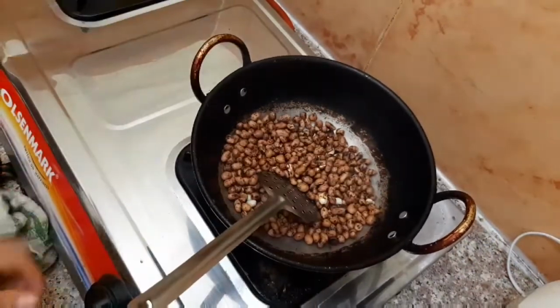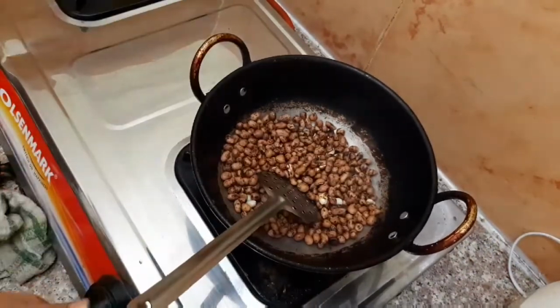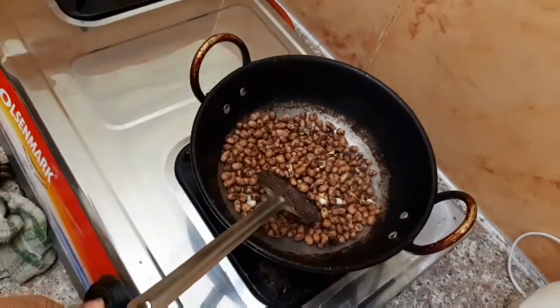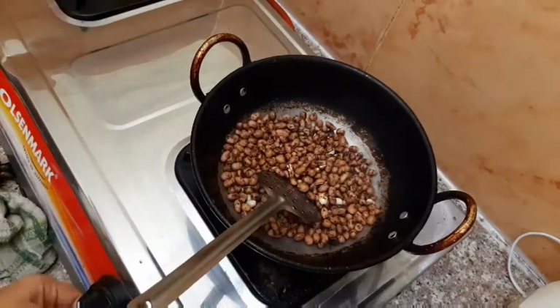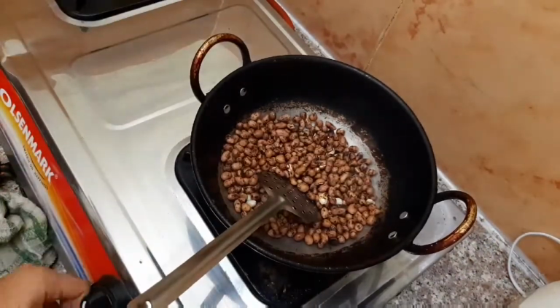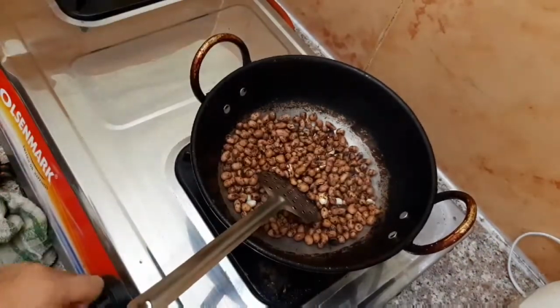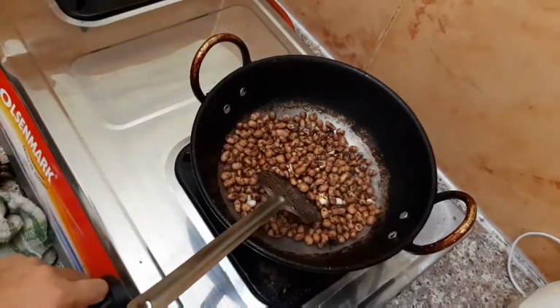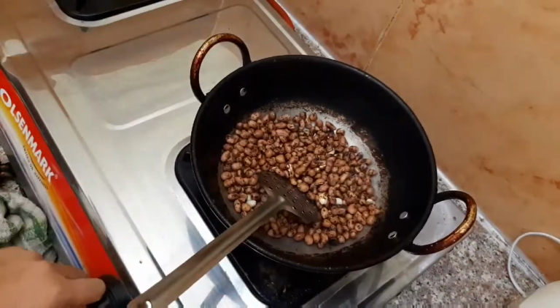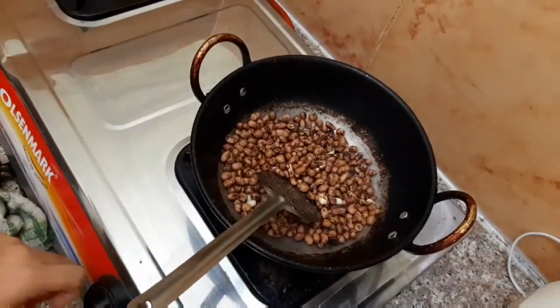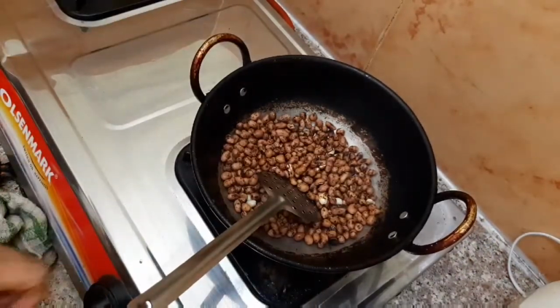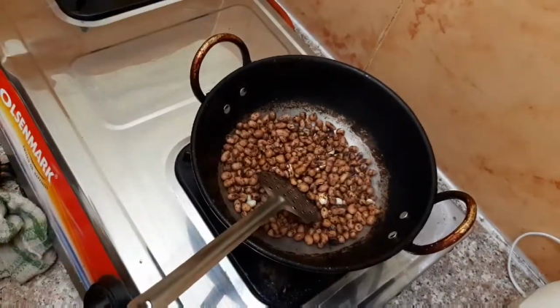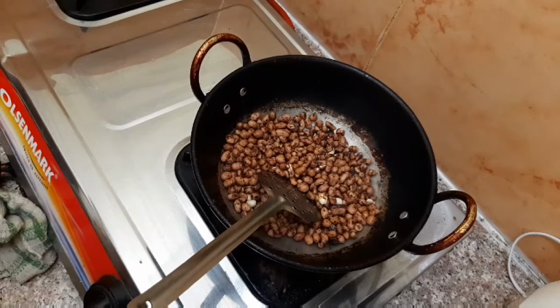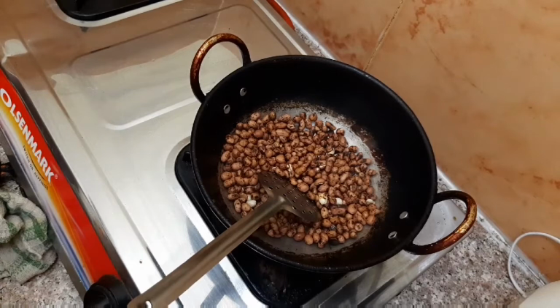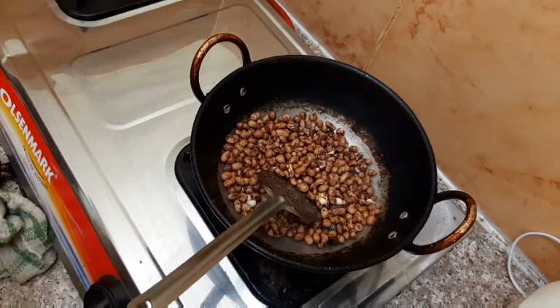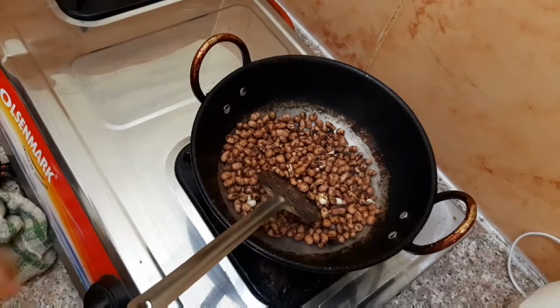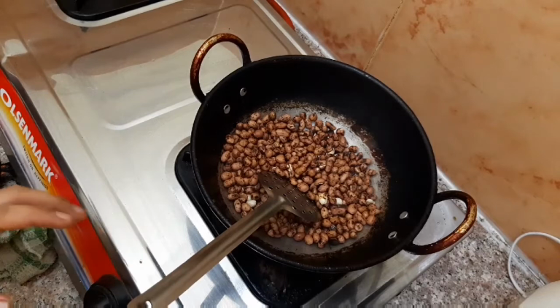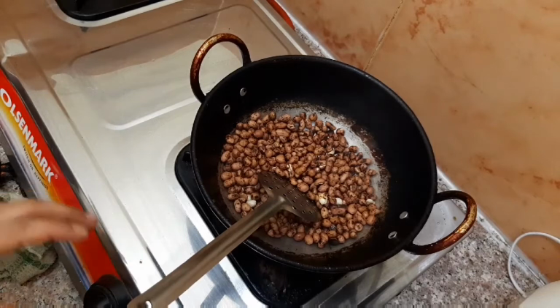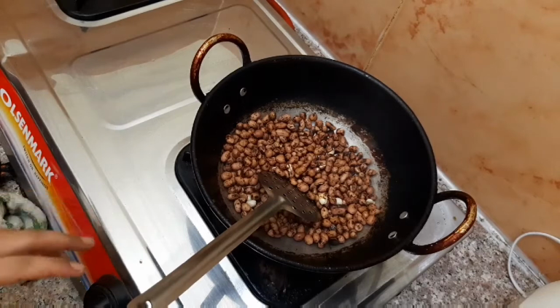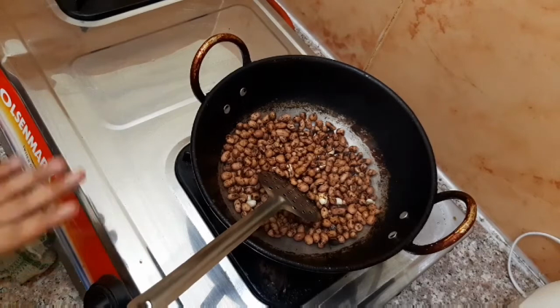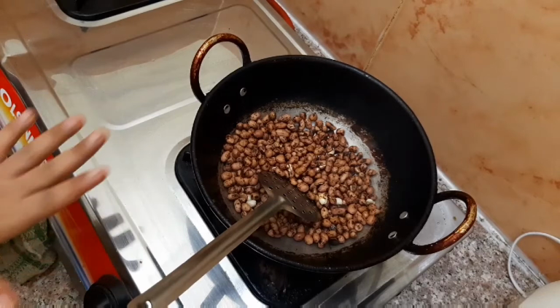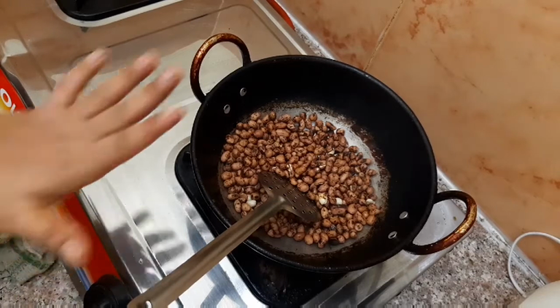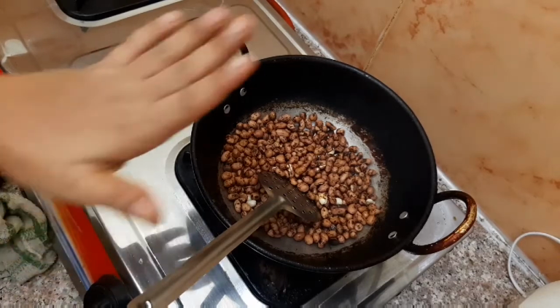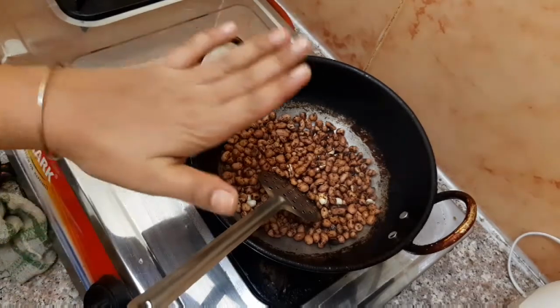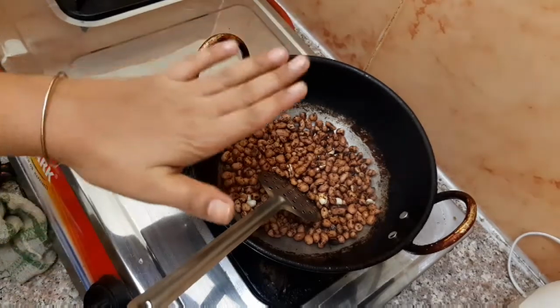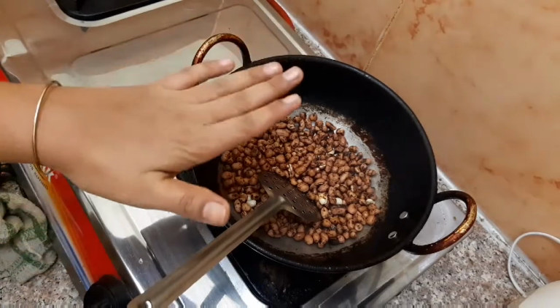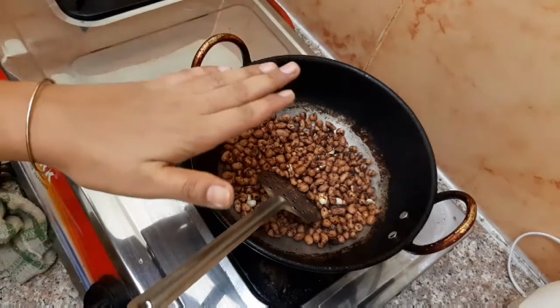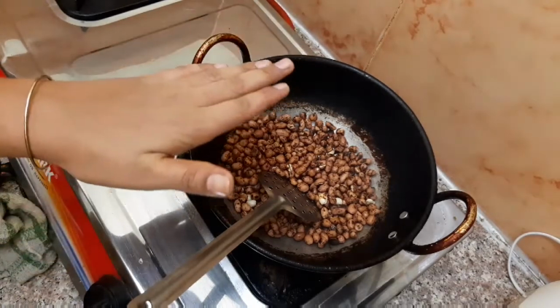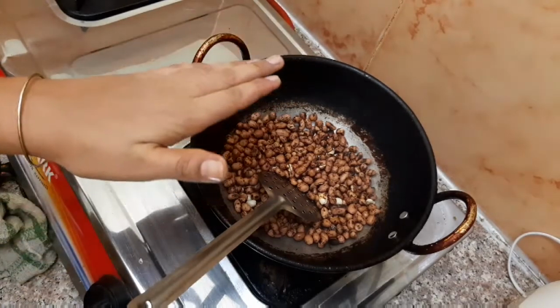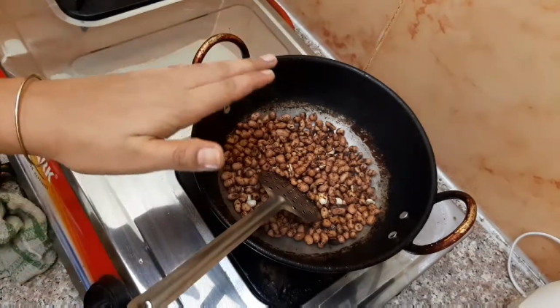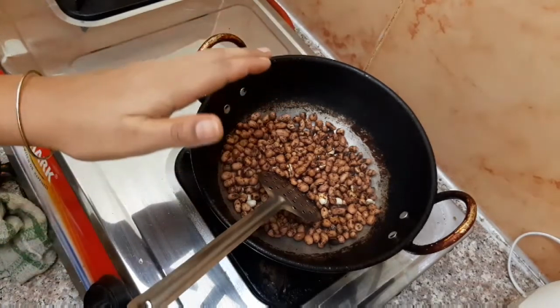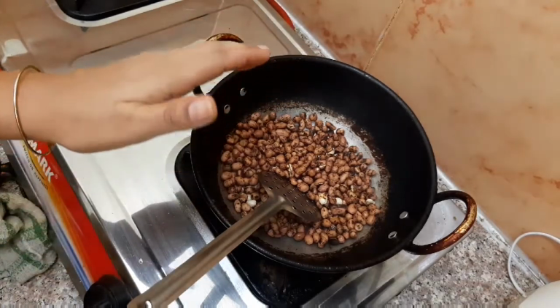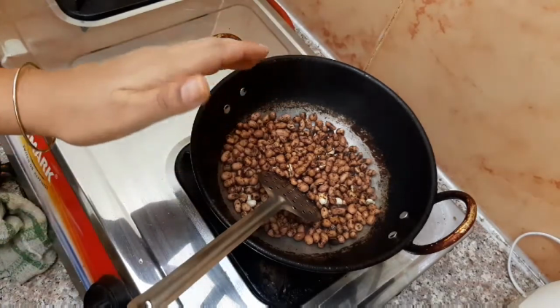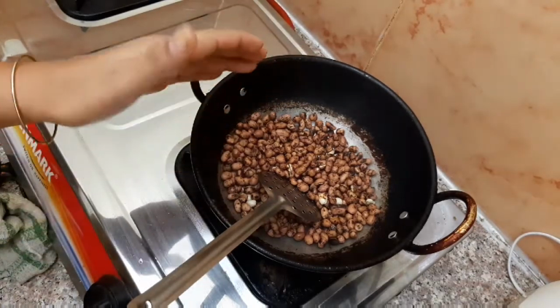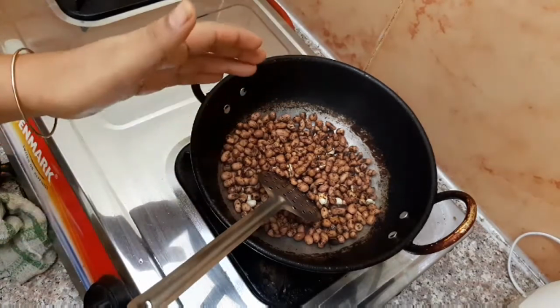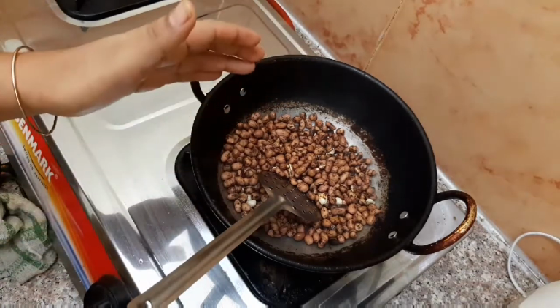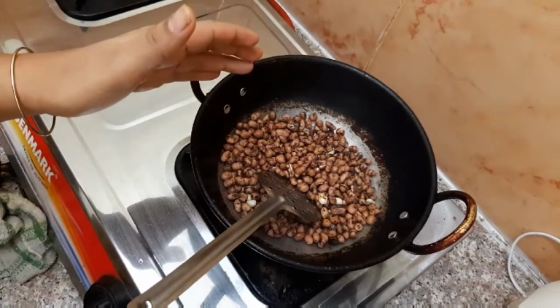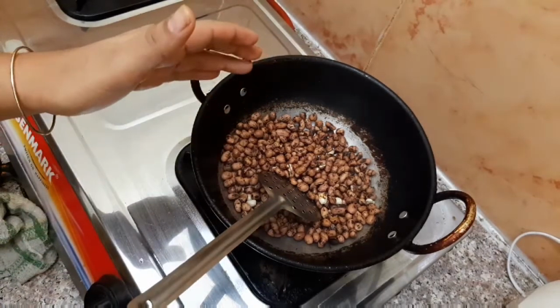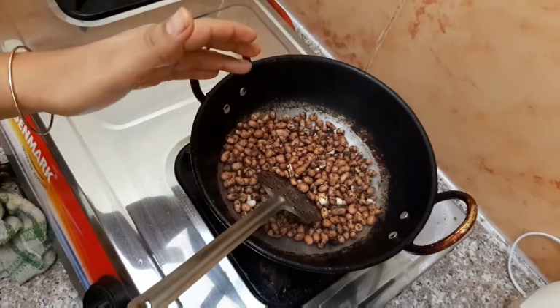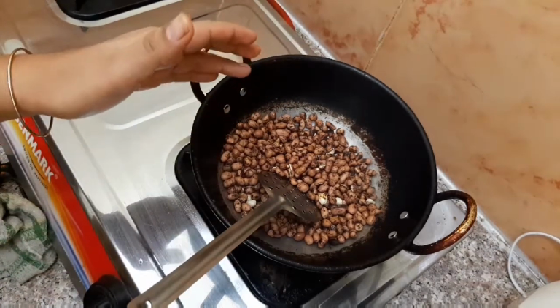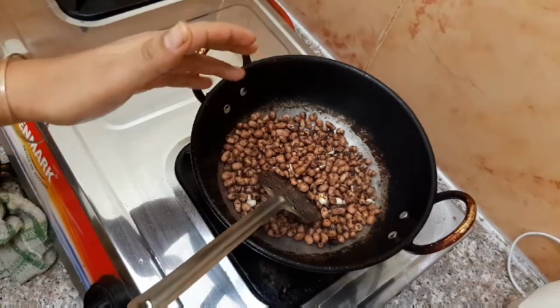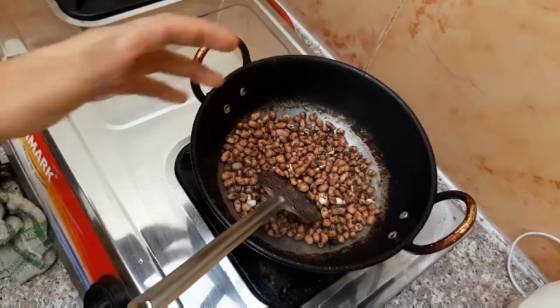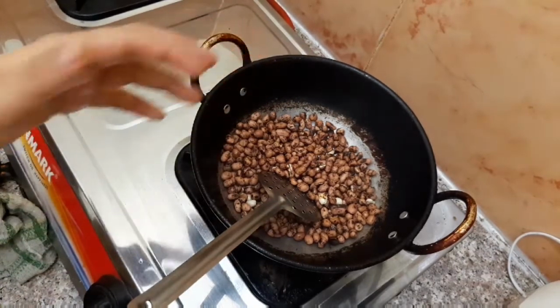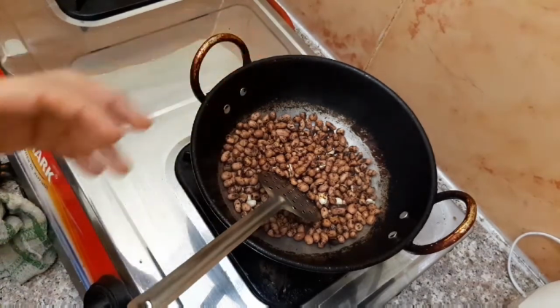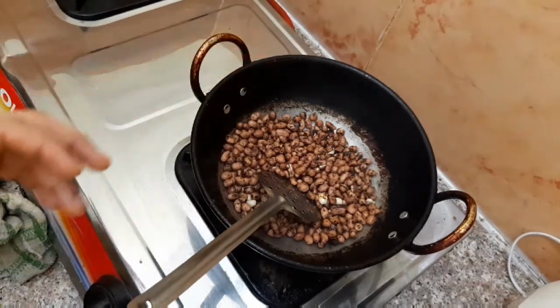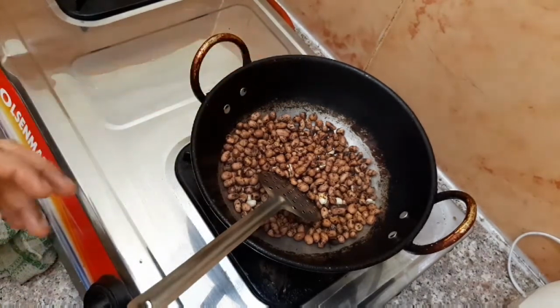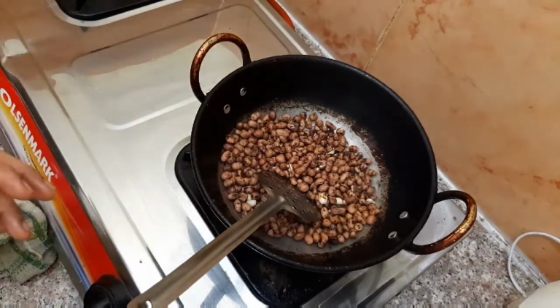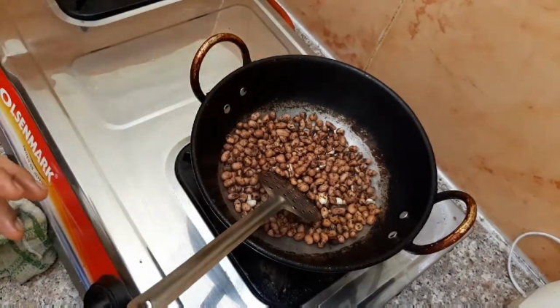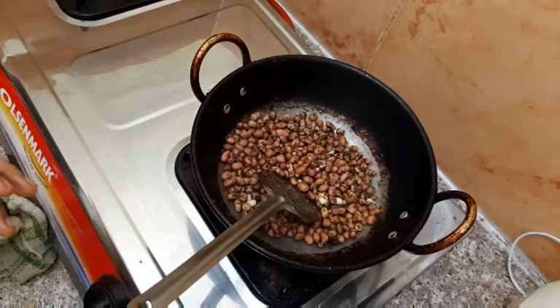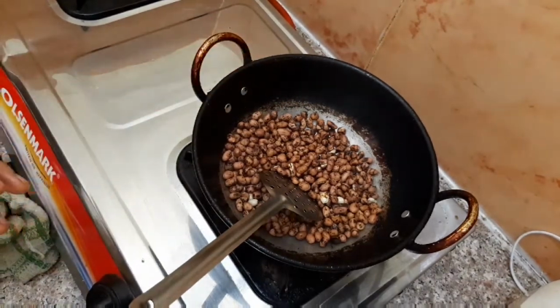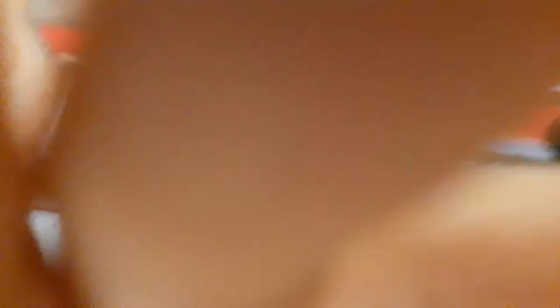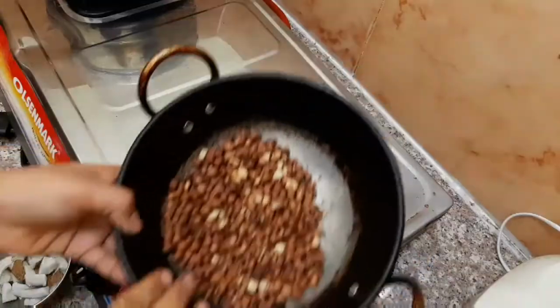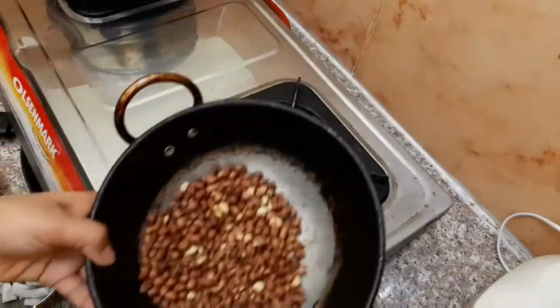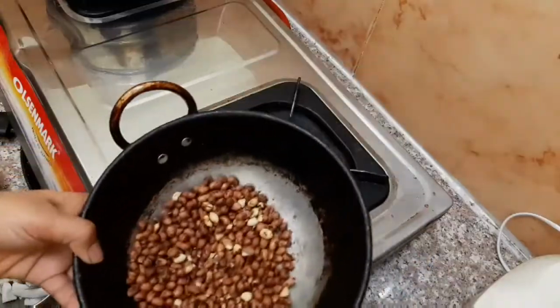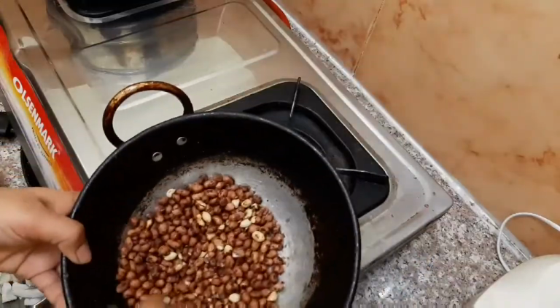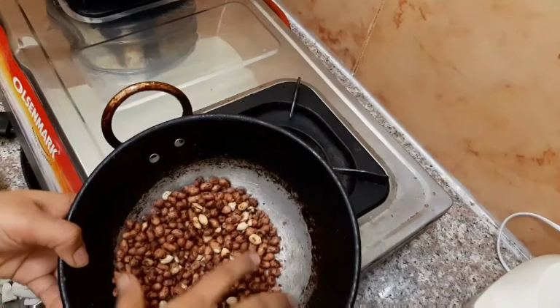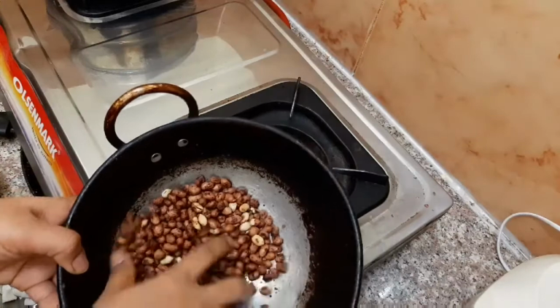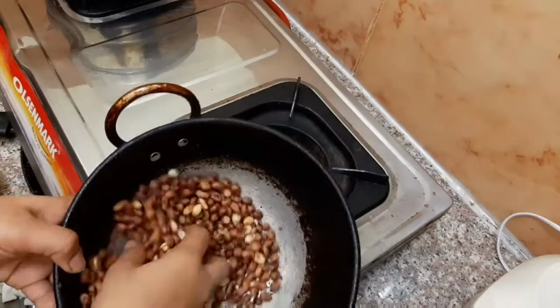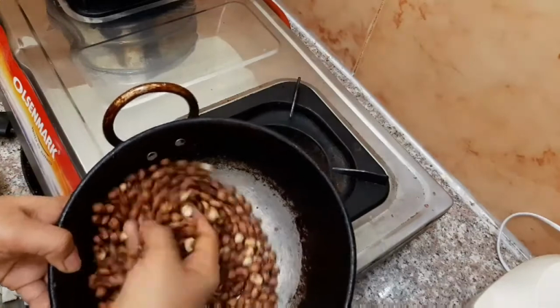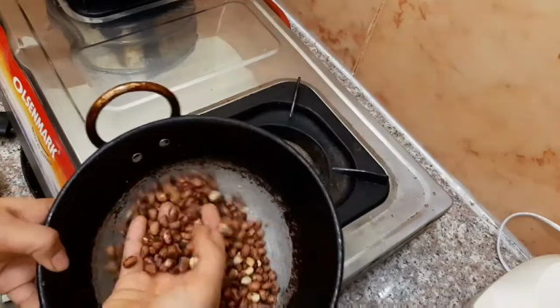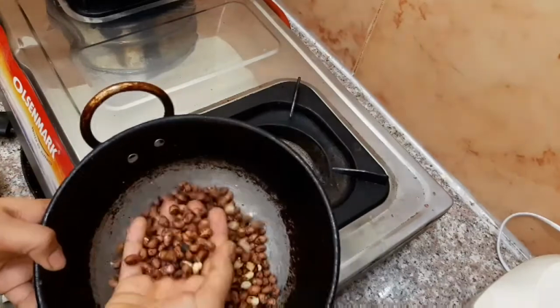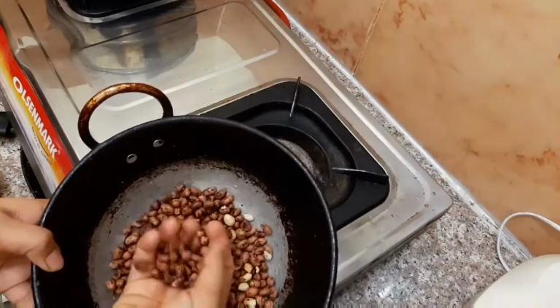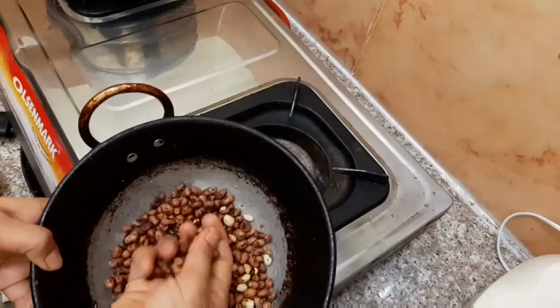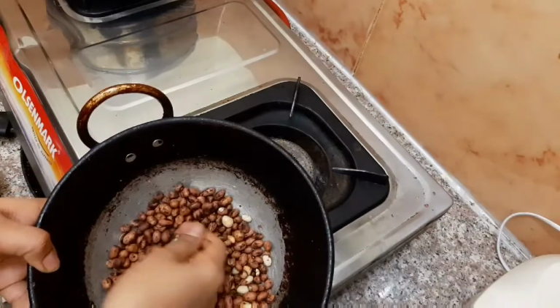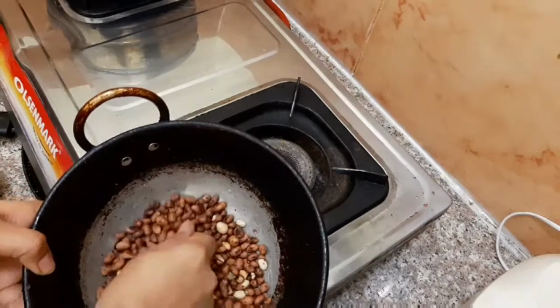Now, let's fry it for a stage. It's good to fry it.